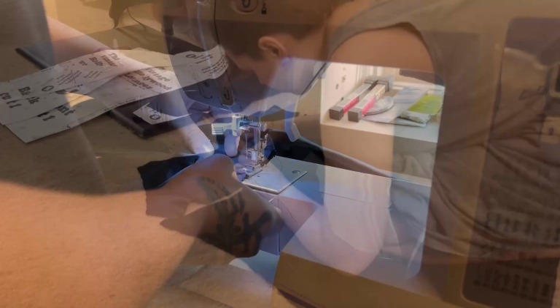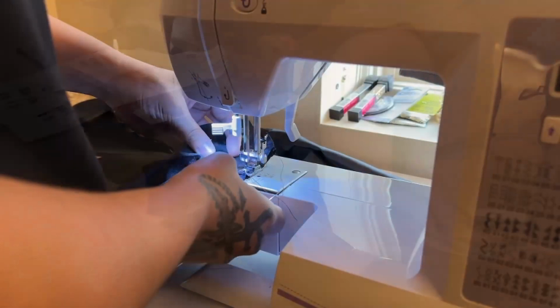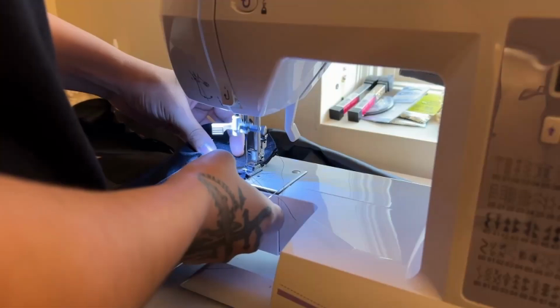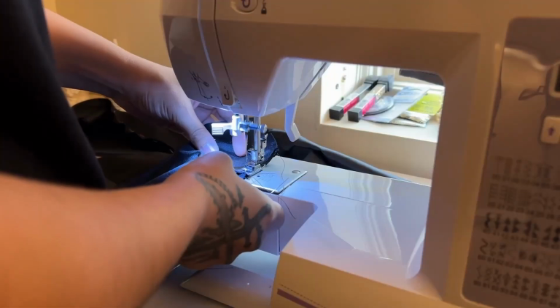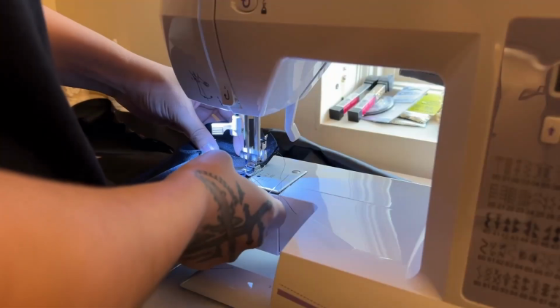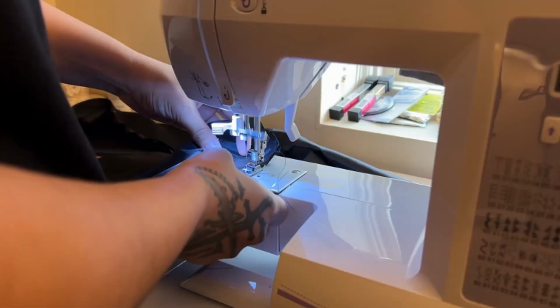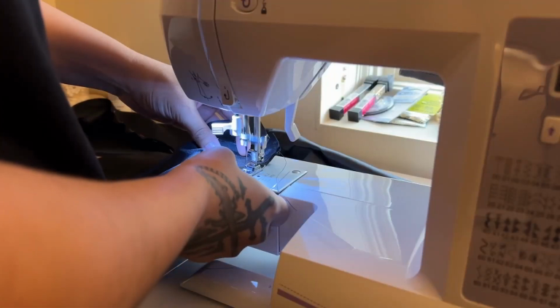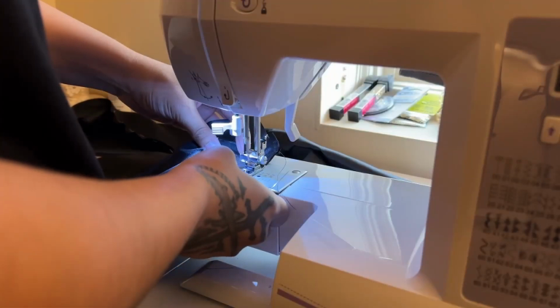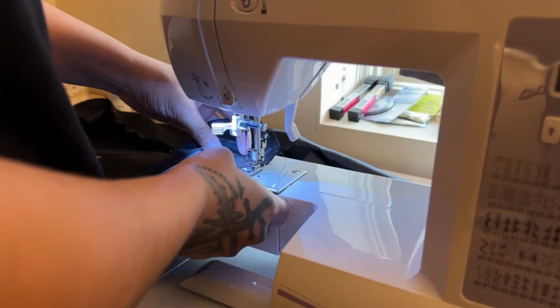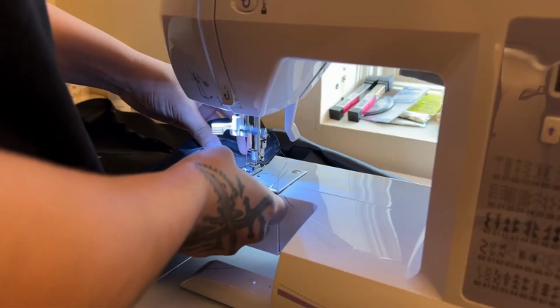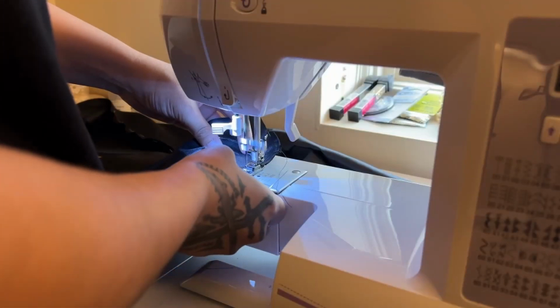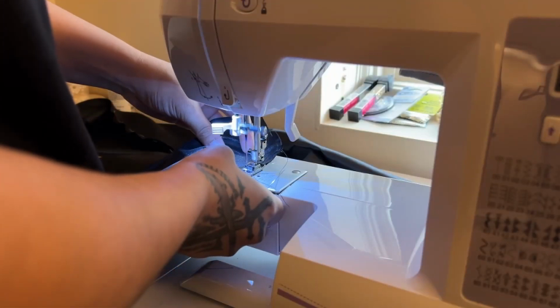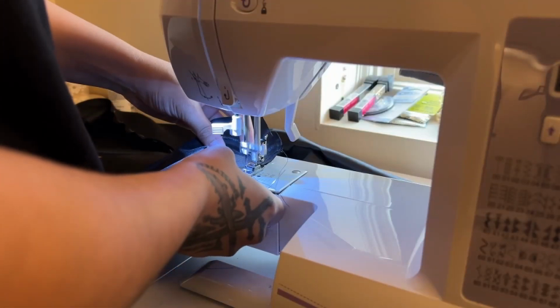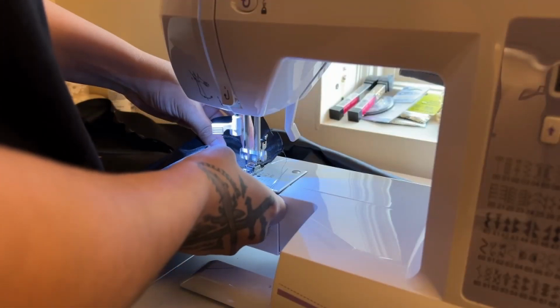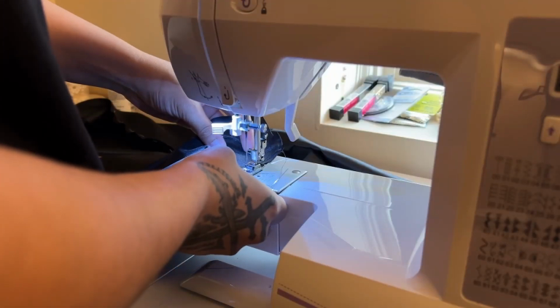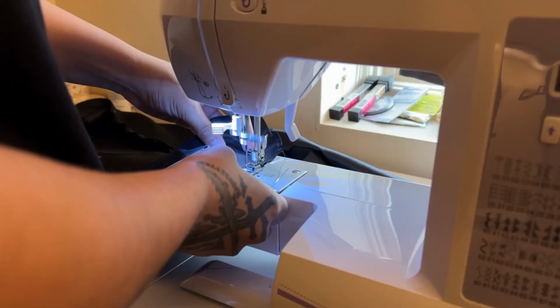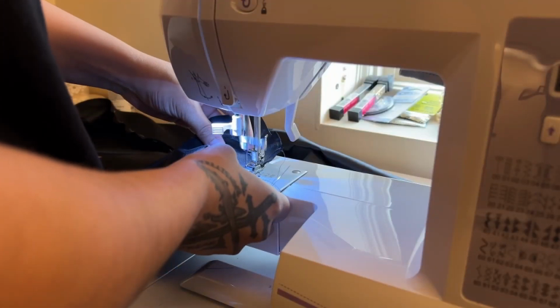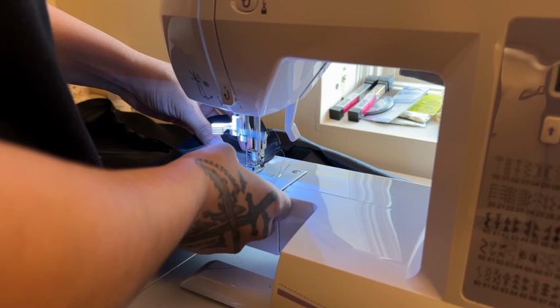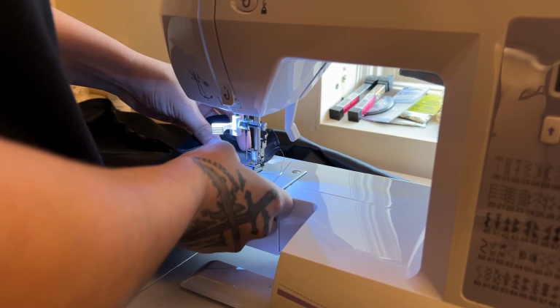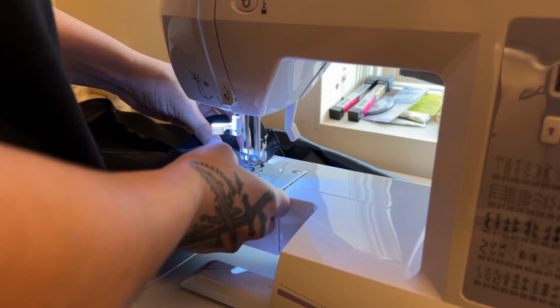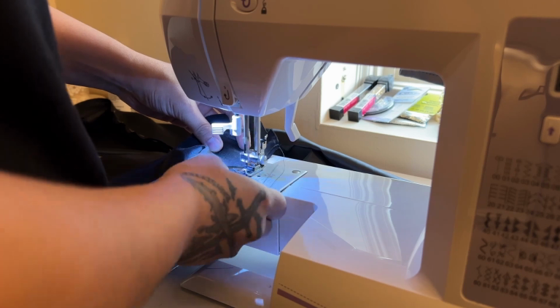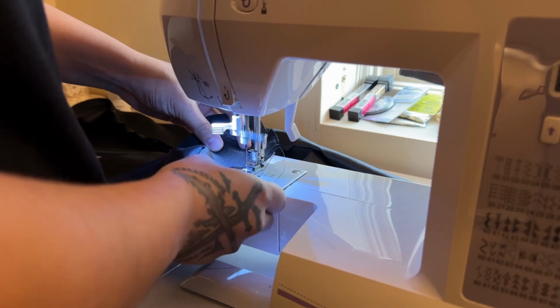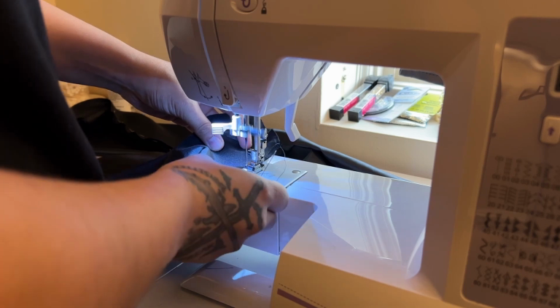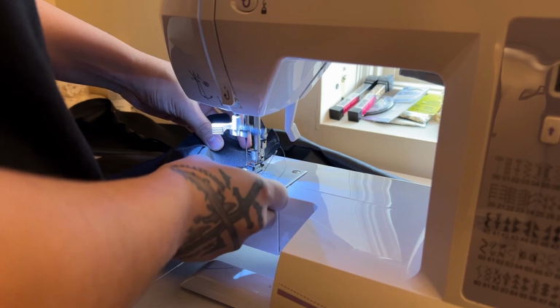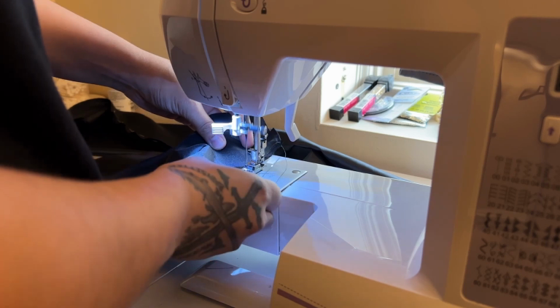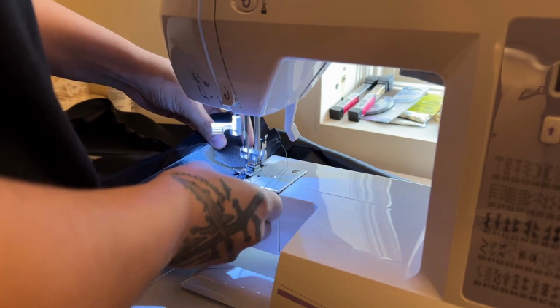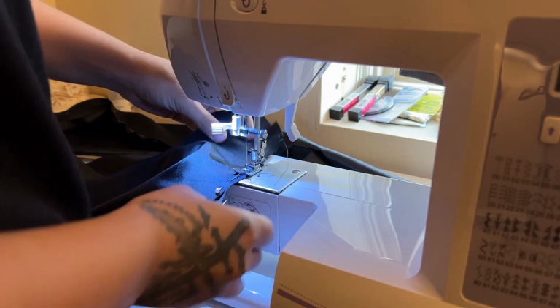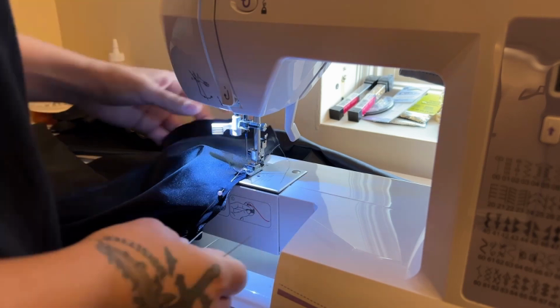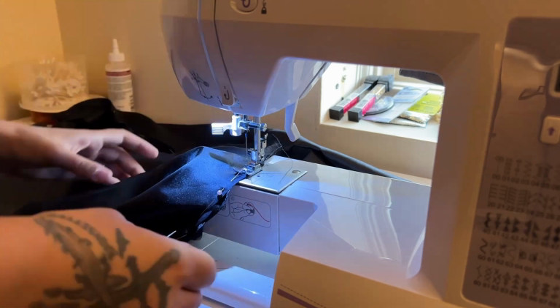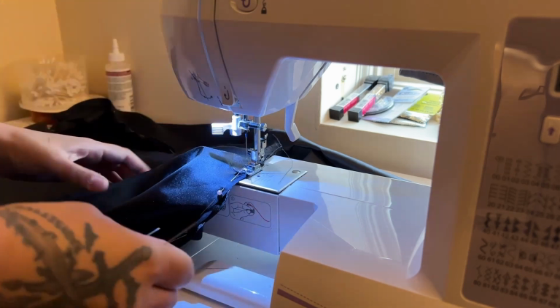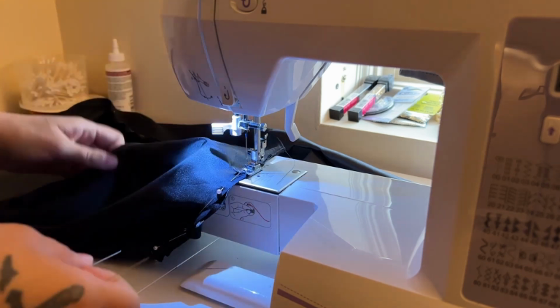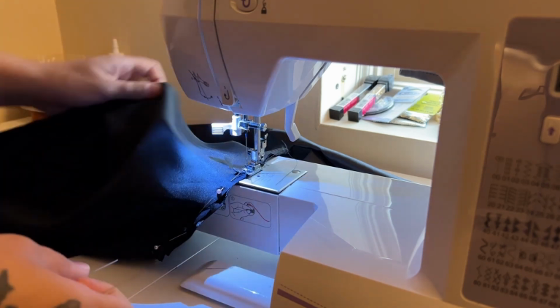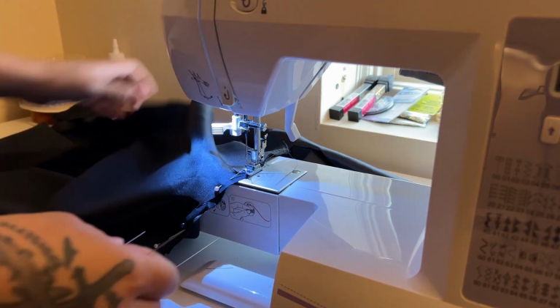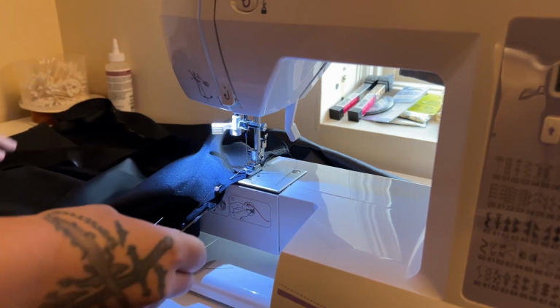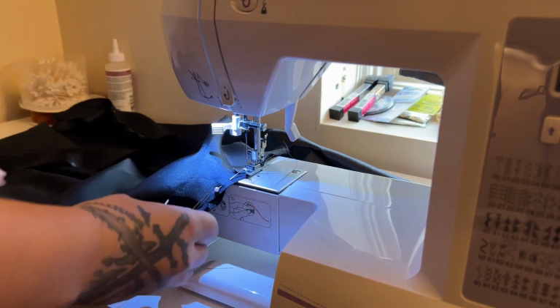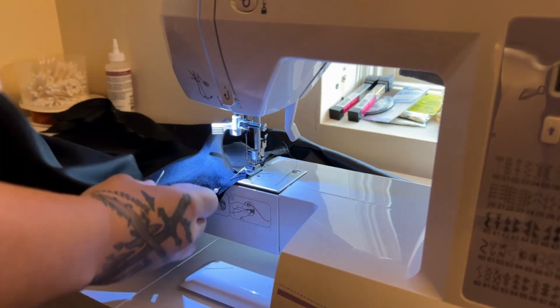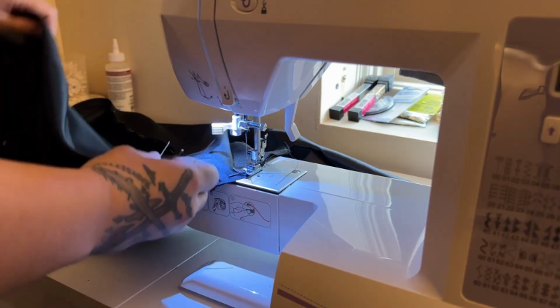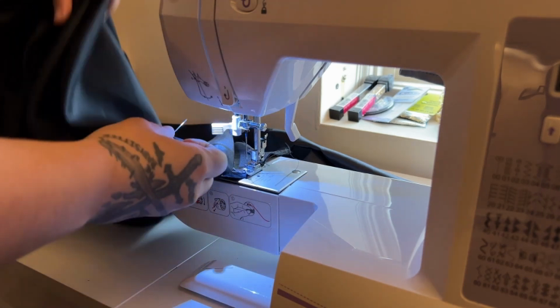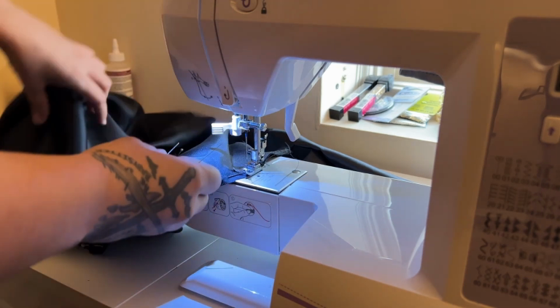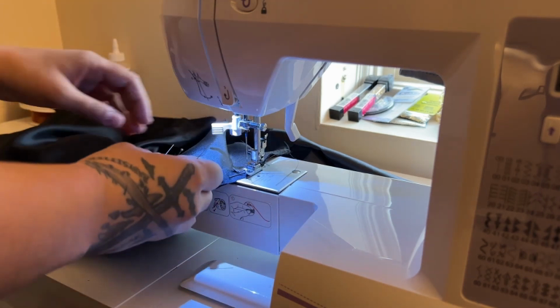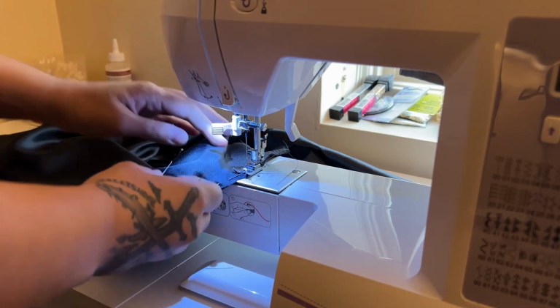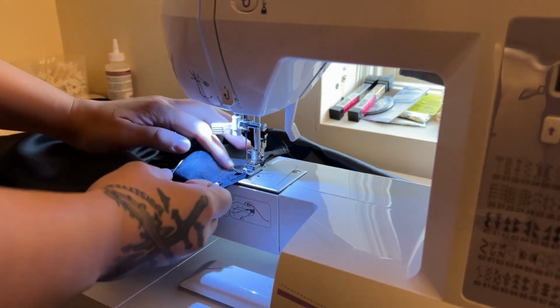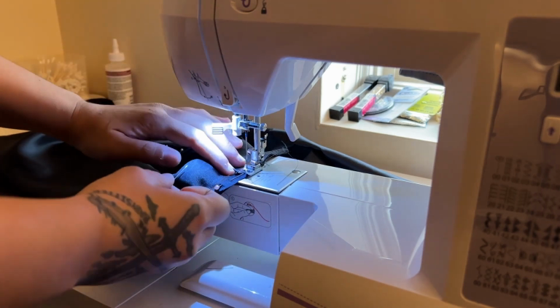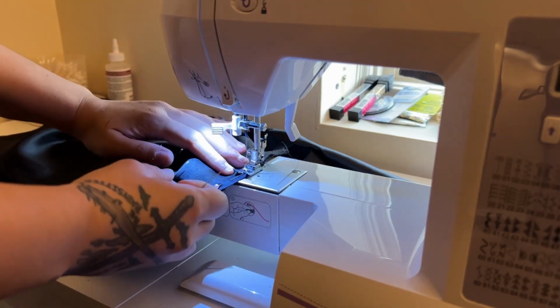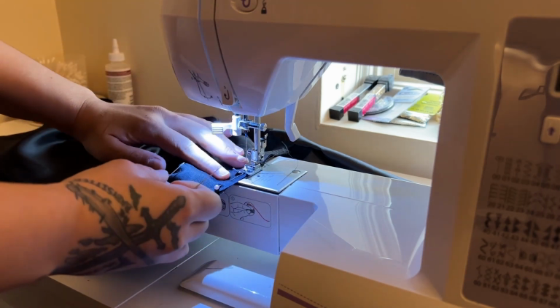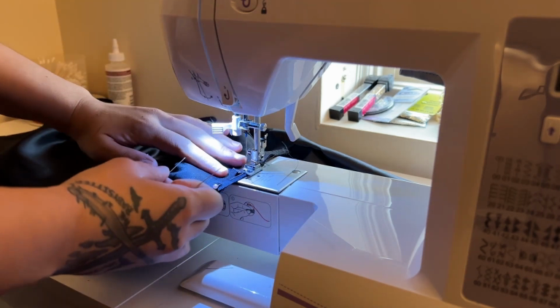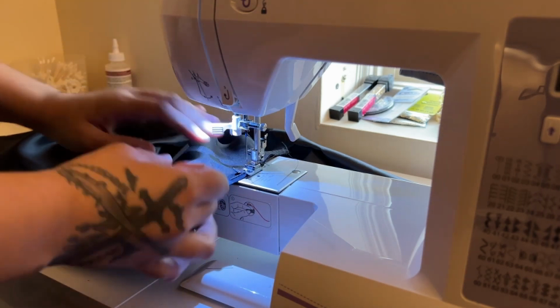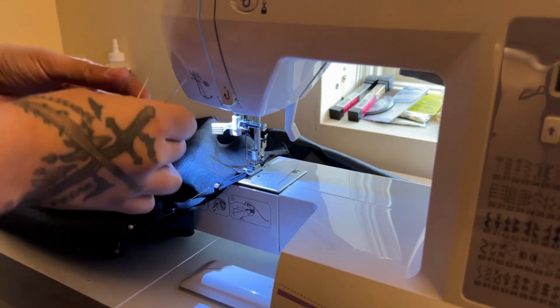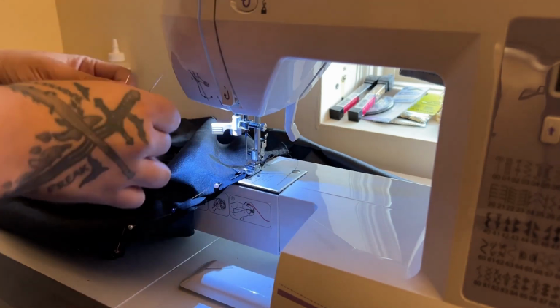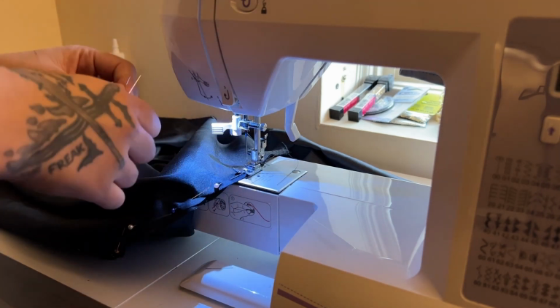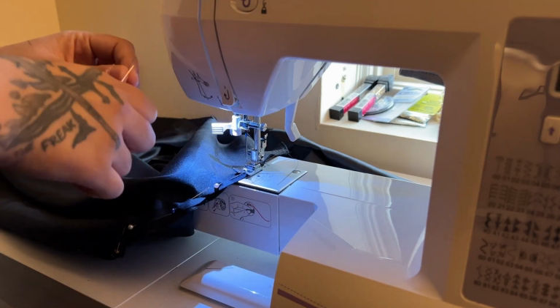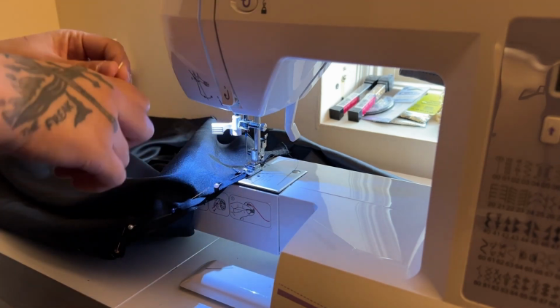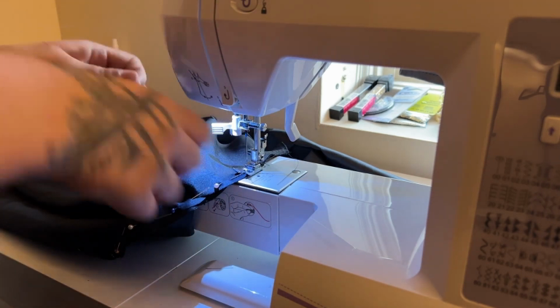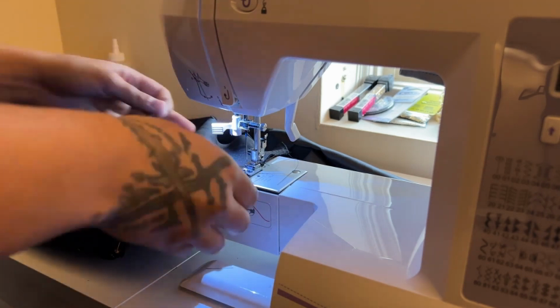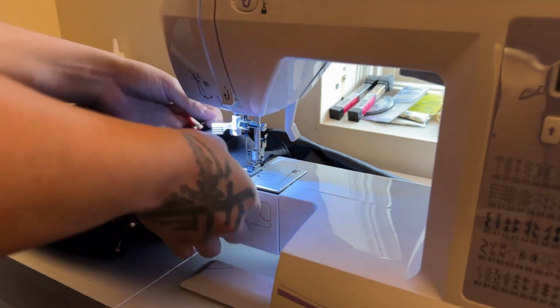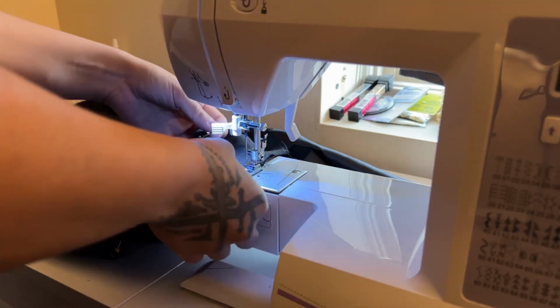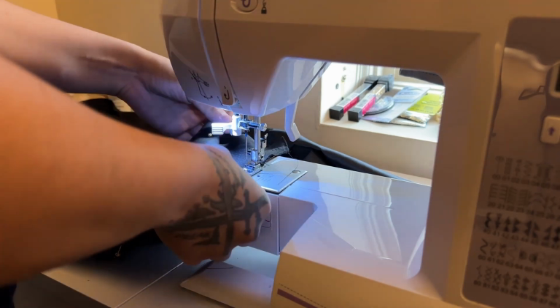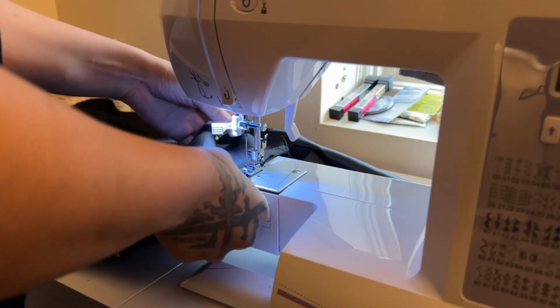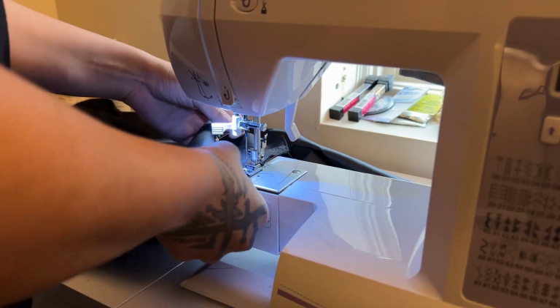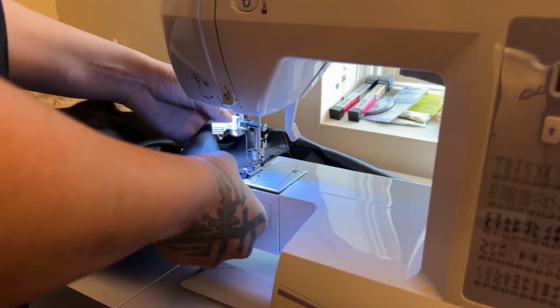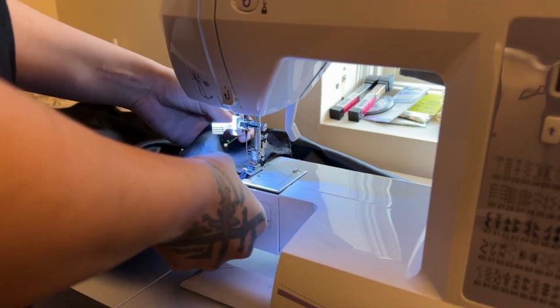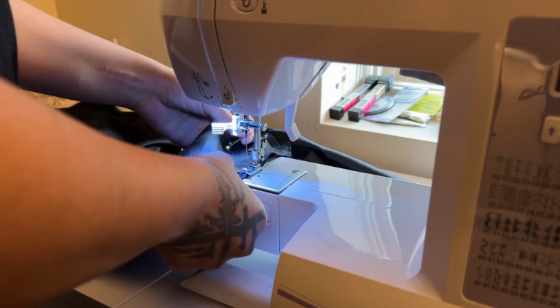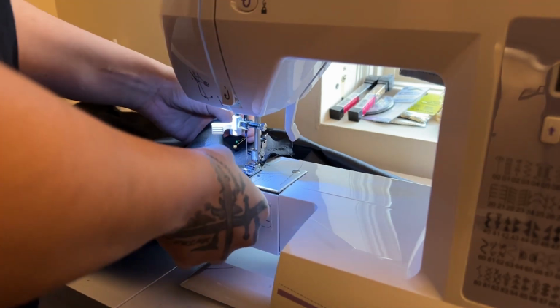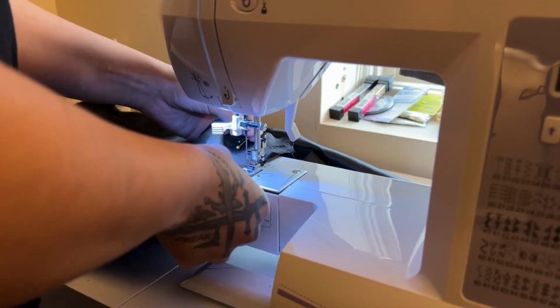All of those pinned pieces can then be sewn together, and I did an overlocking stitch to finish all of my edges.